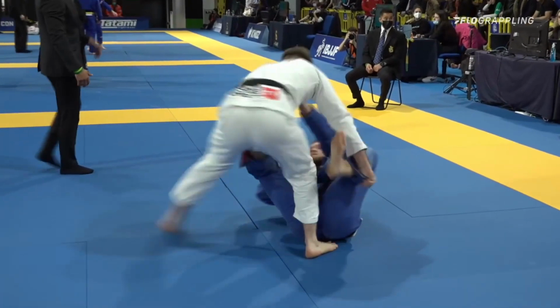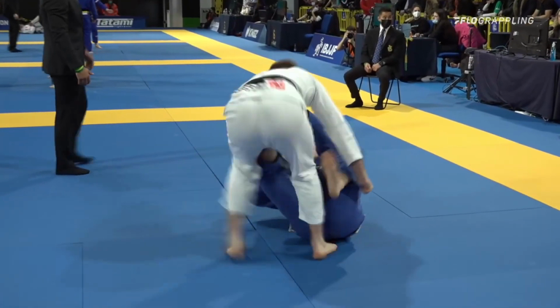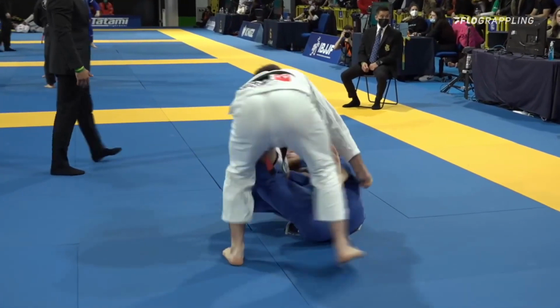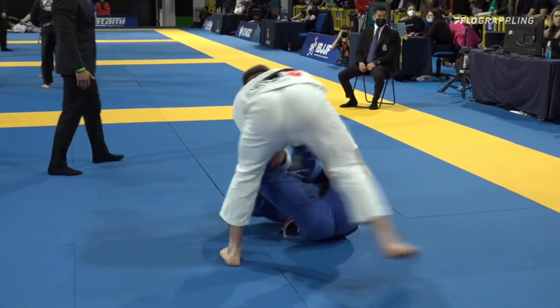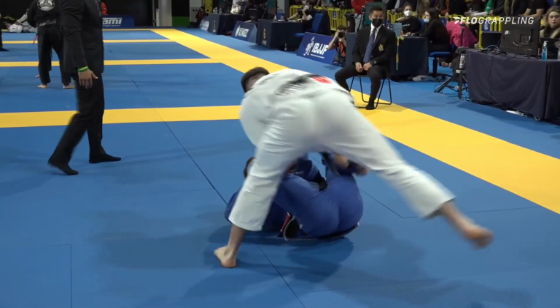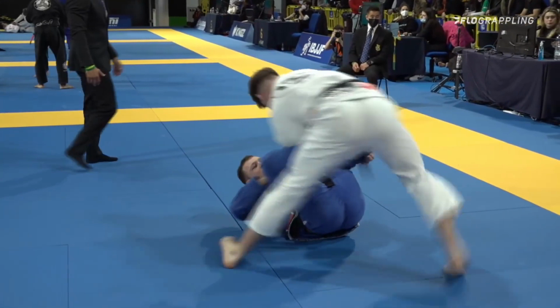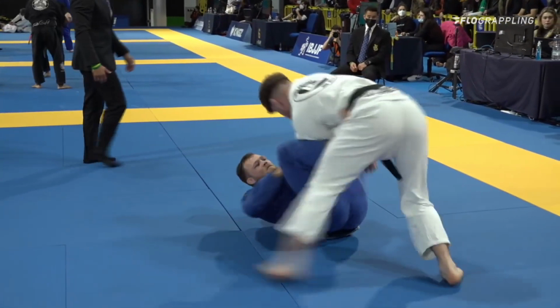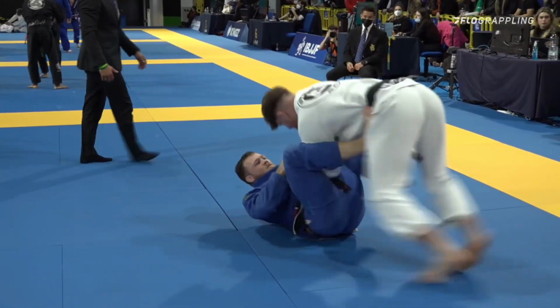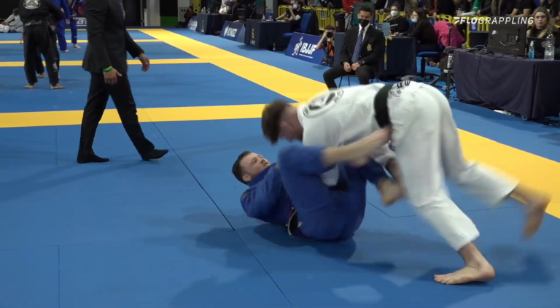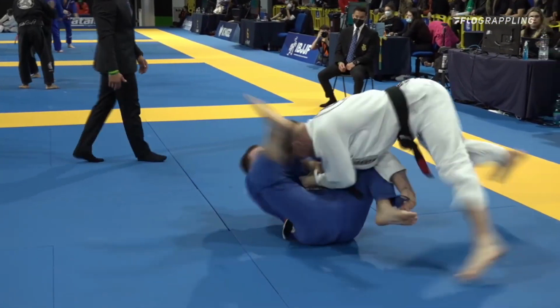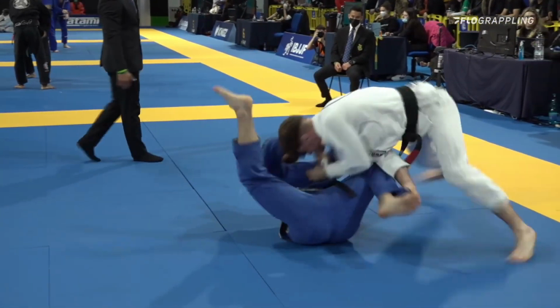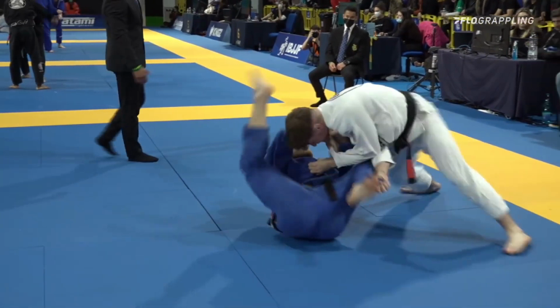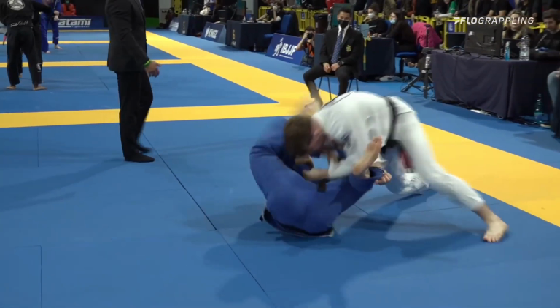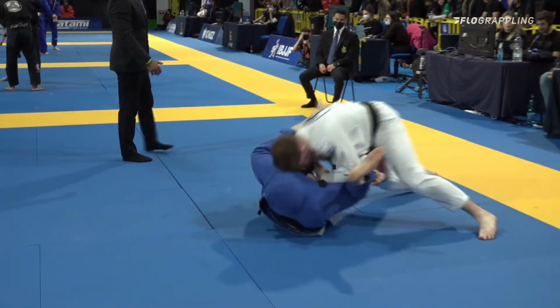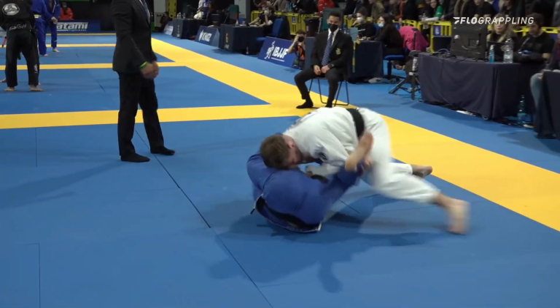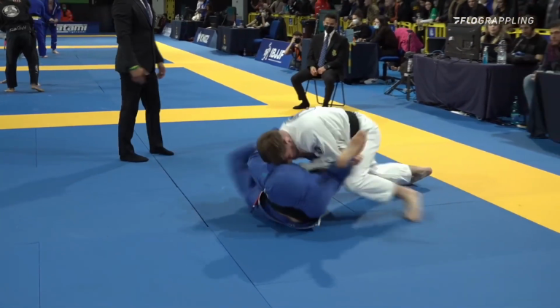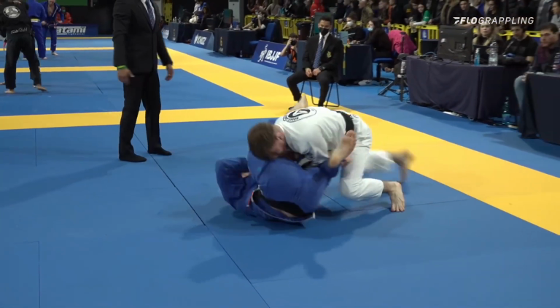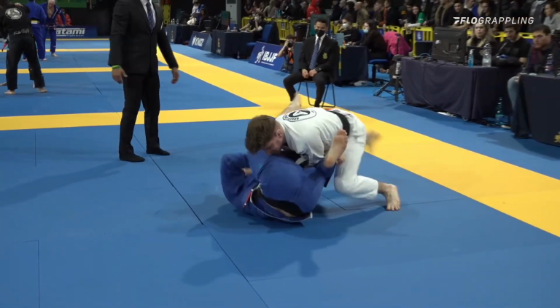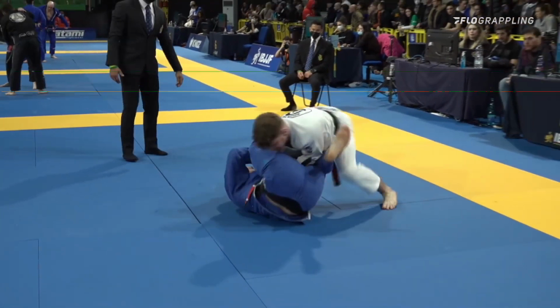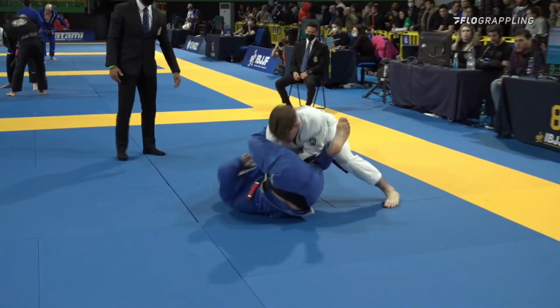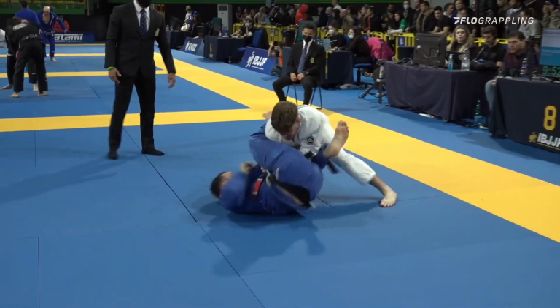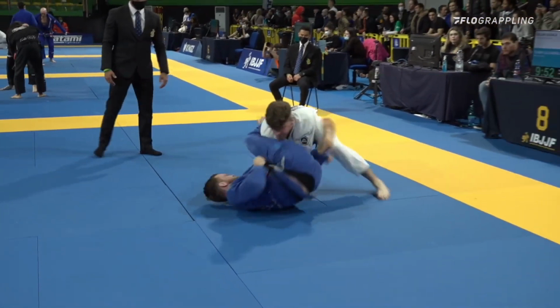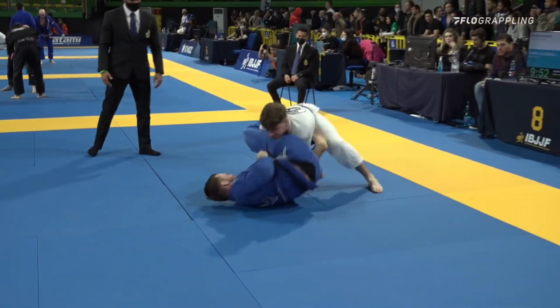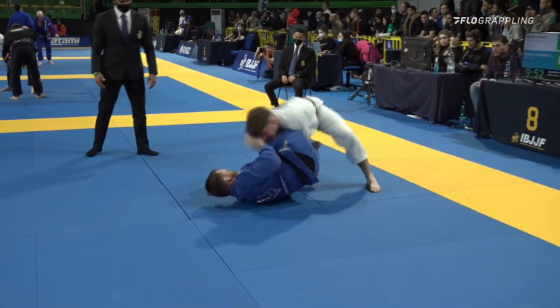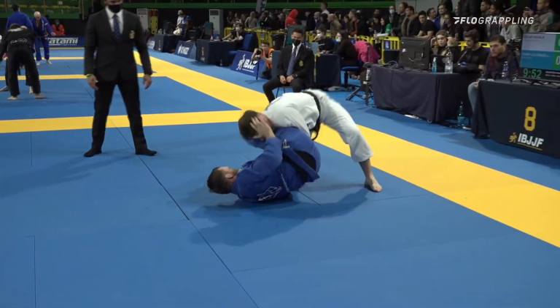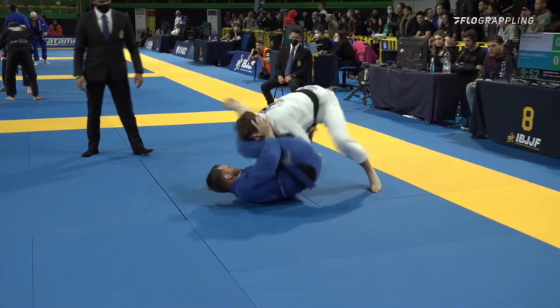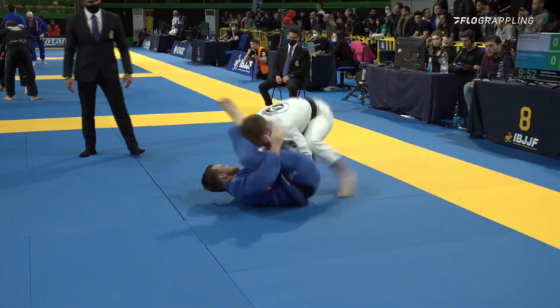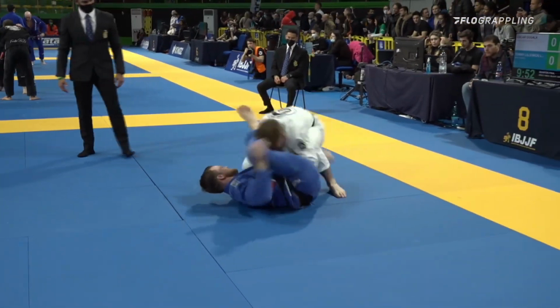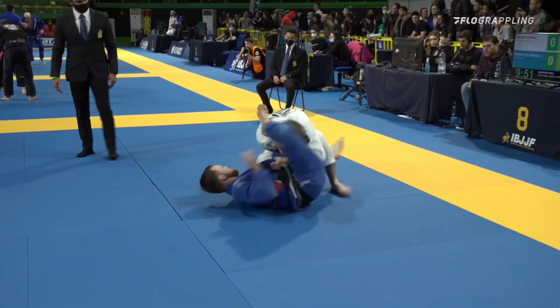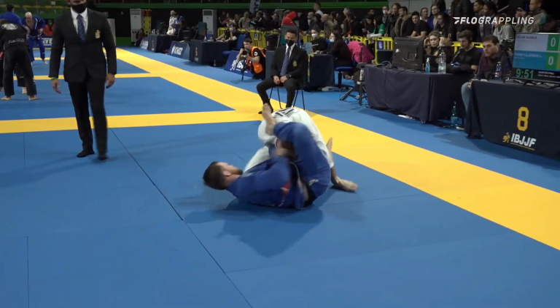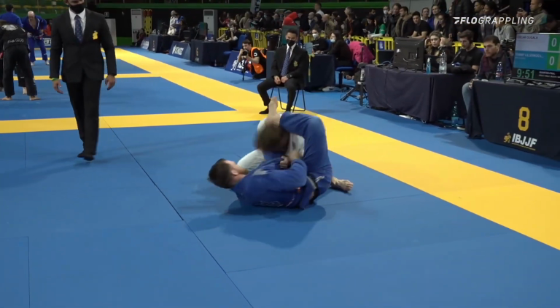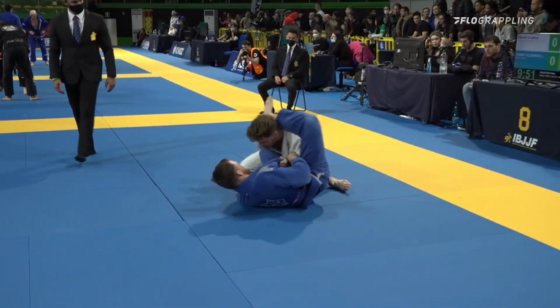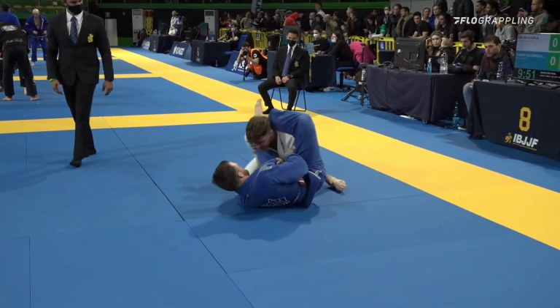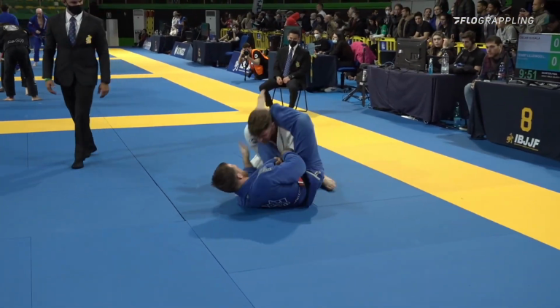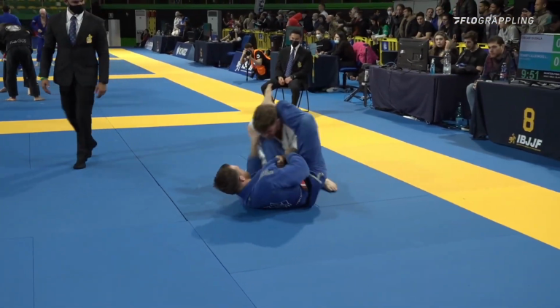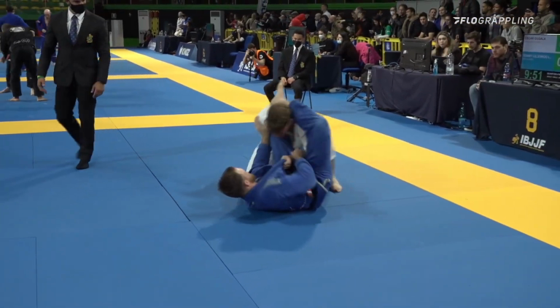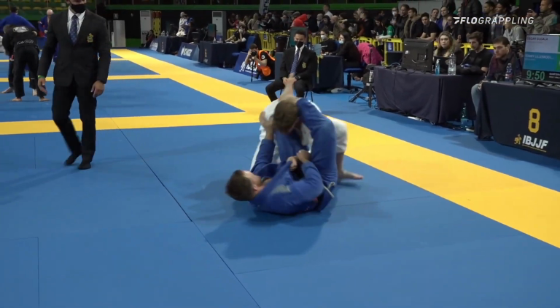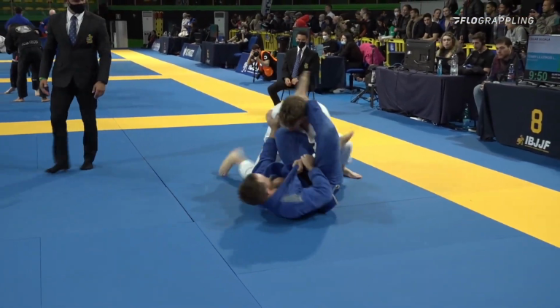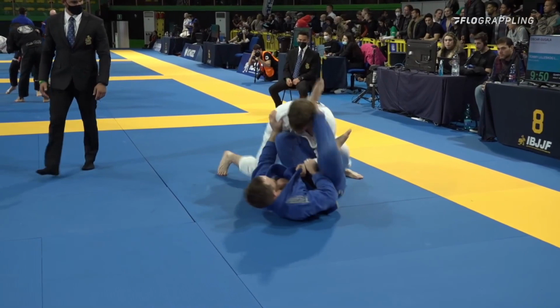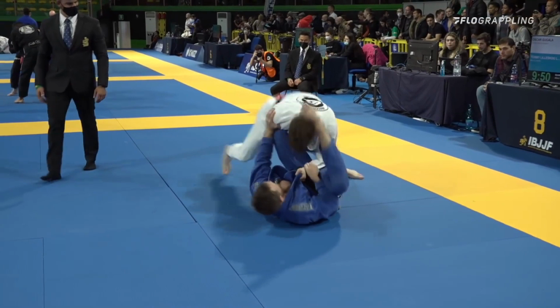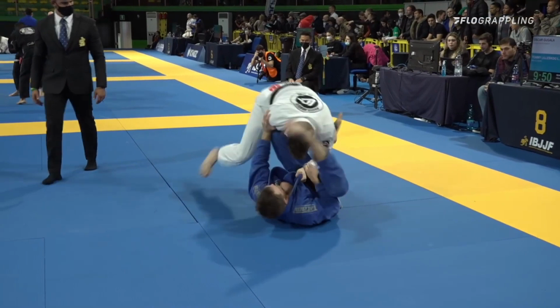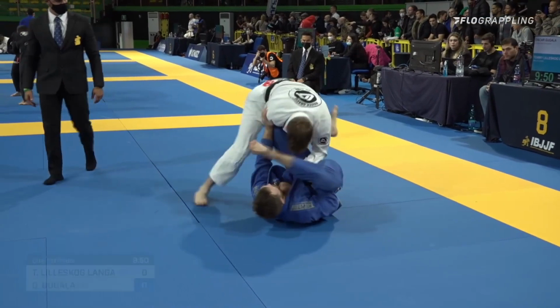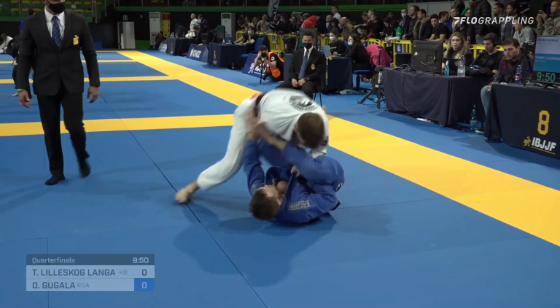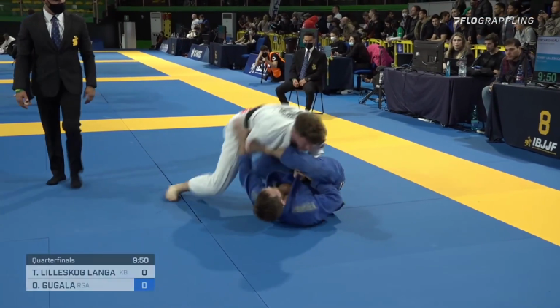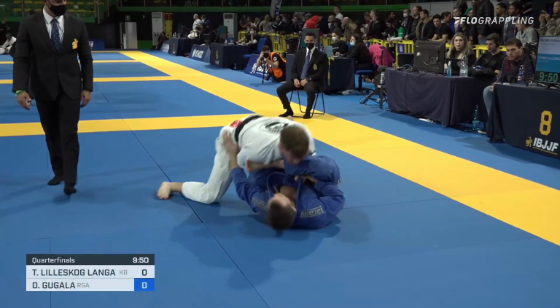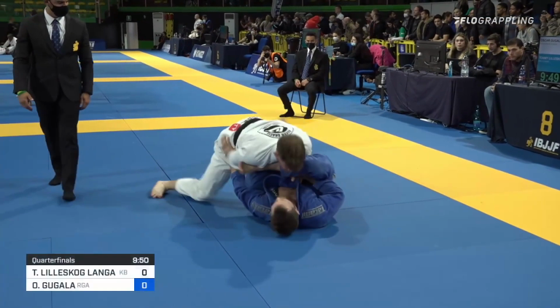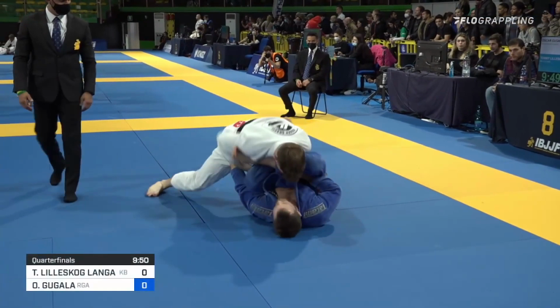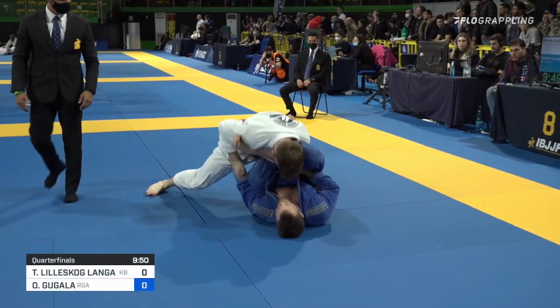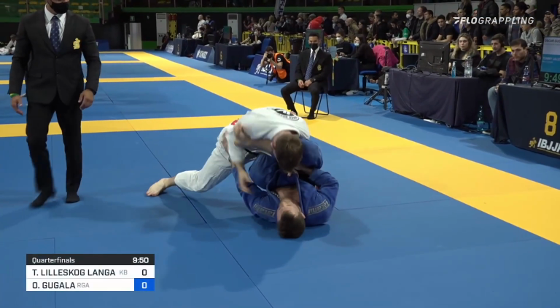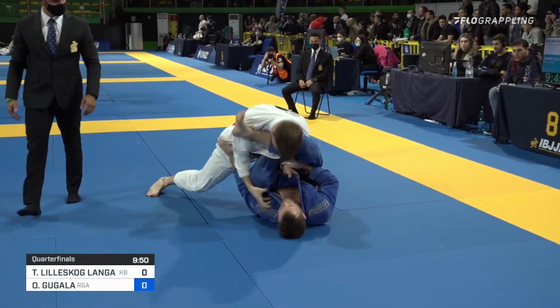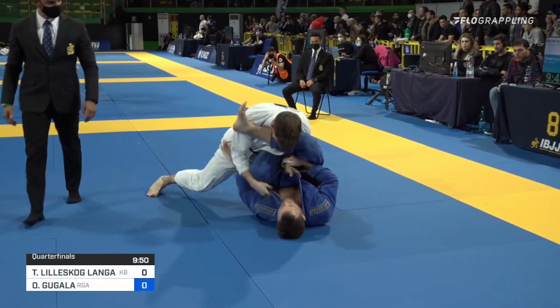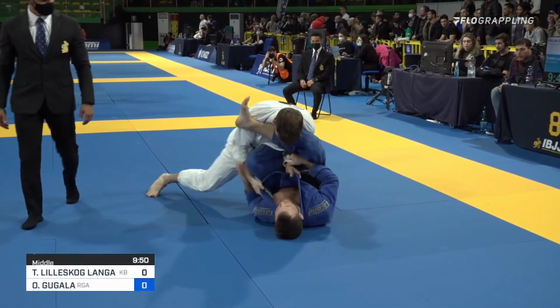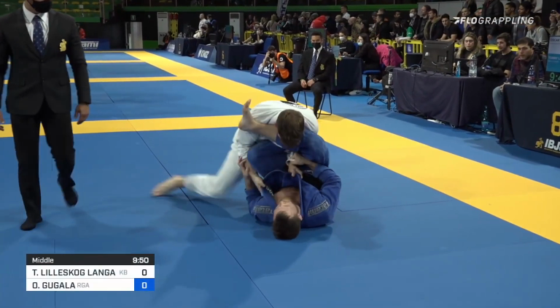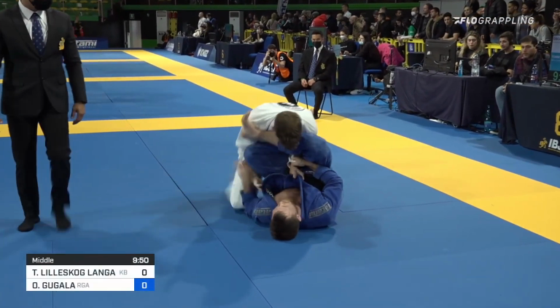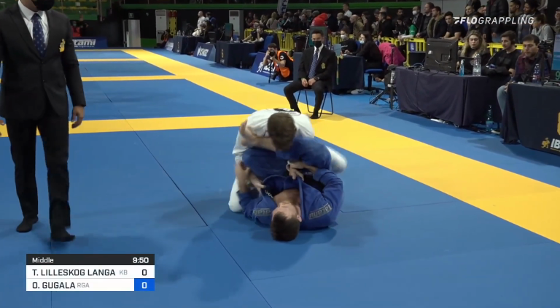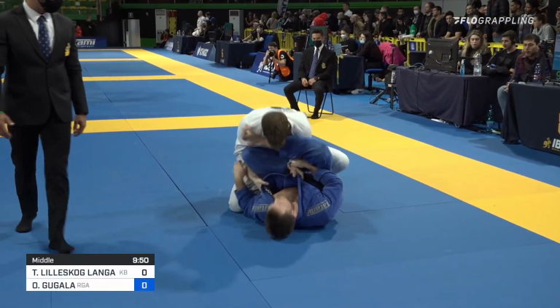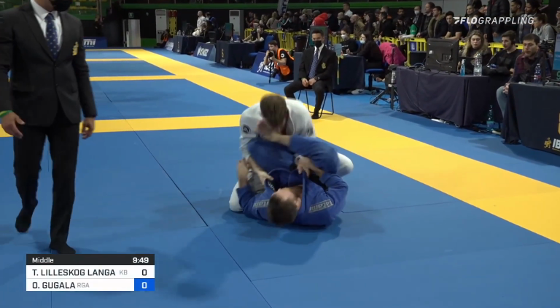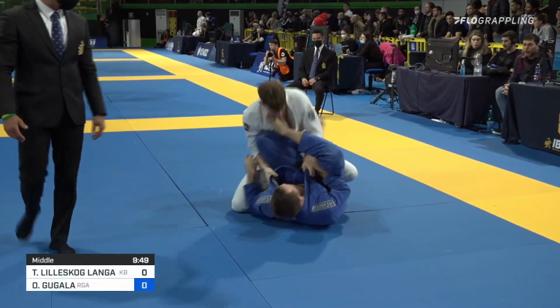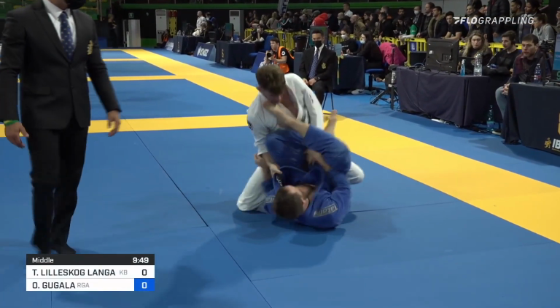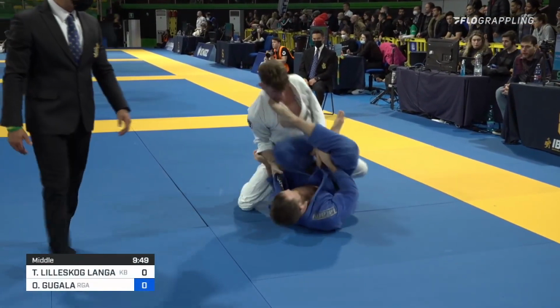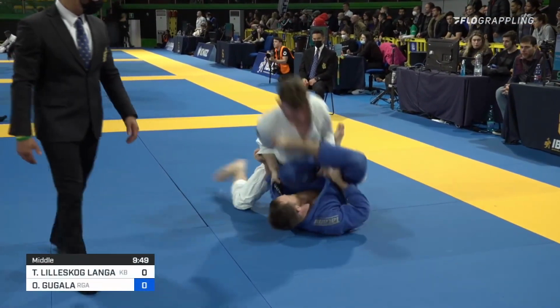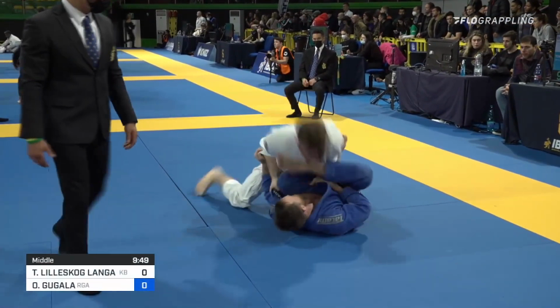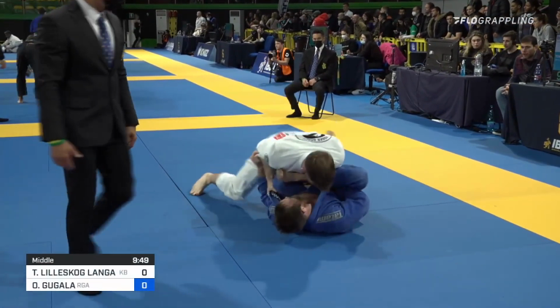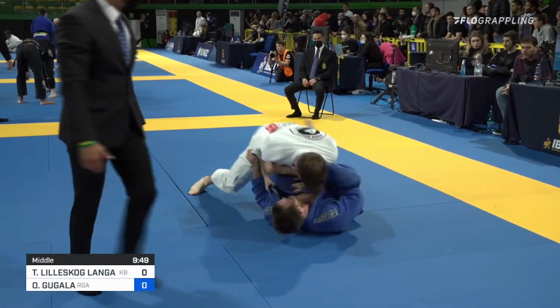All right, folks, we're back wasting no time in this middleweight match. We have Tommy Langecker and Garde and Blue Gee taking on Oskar Gugala.